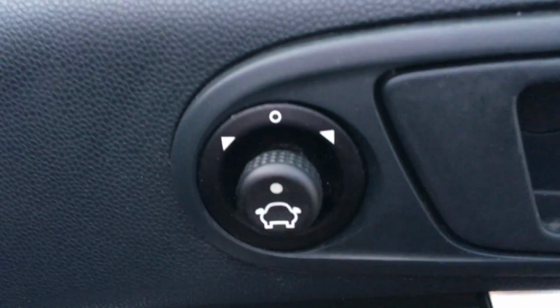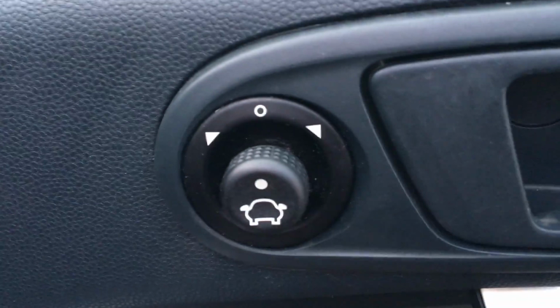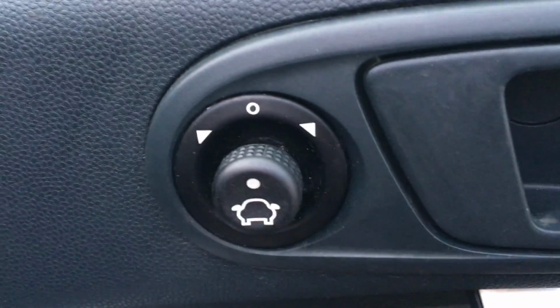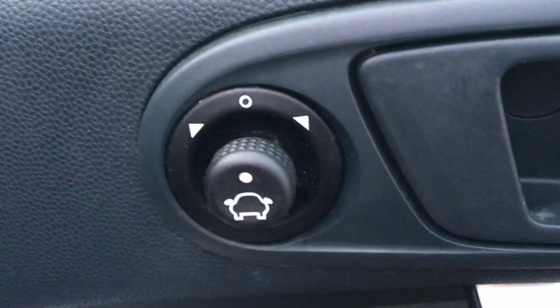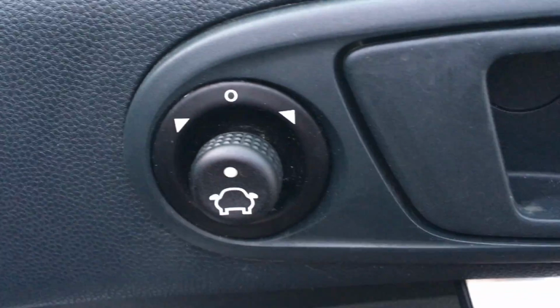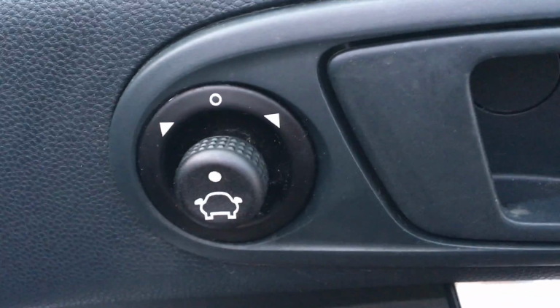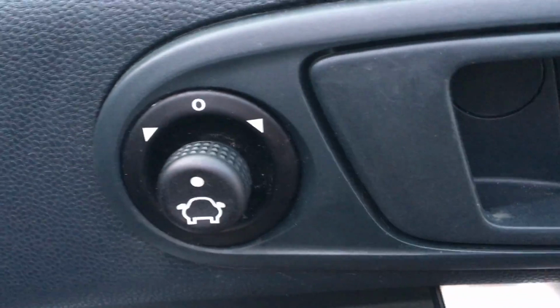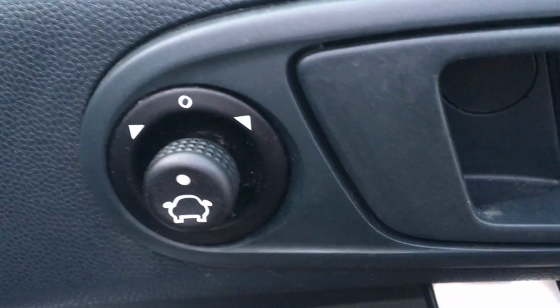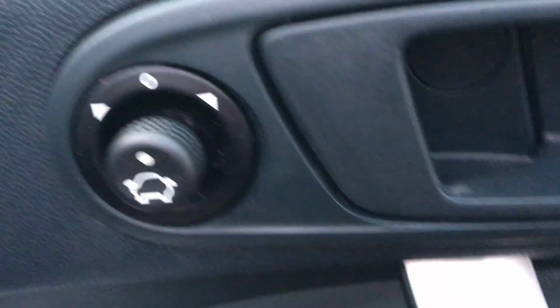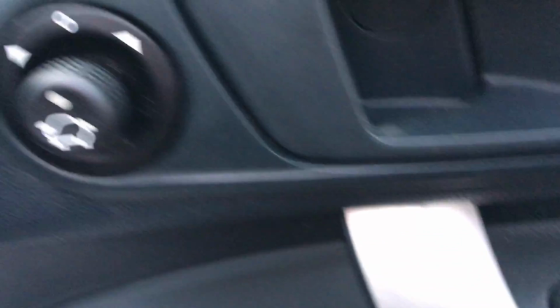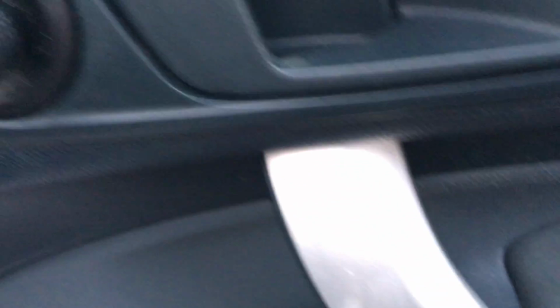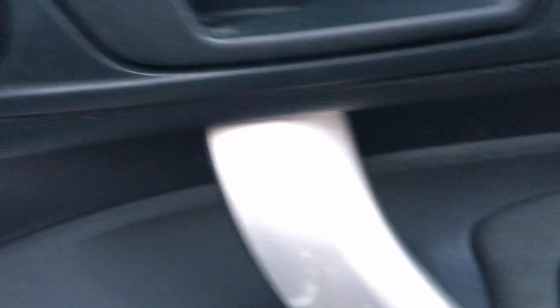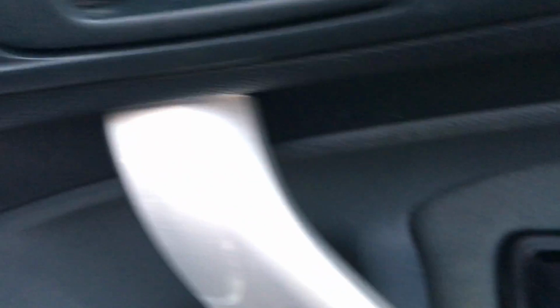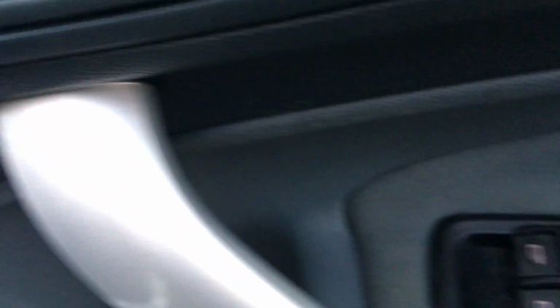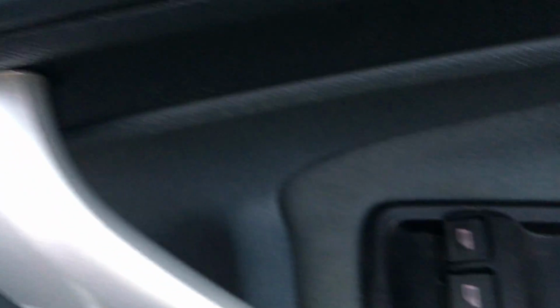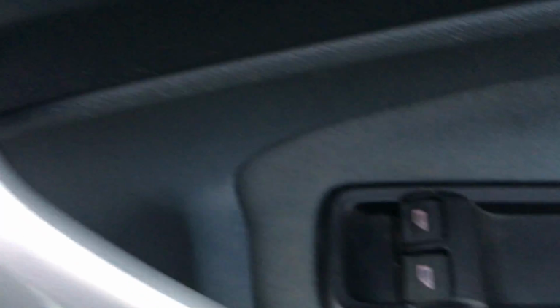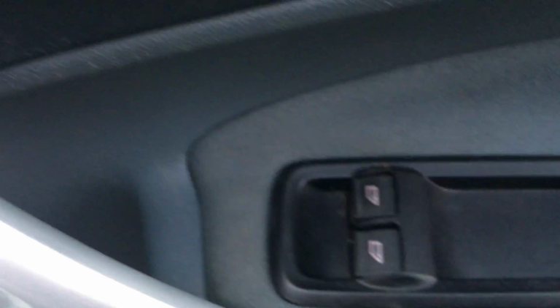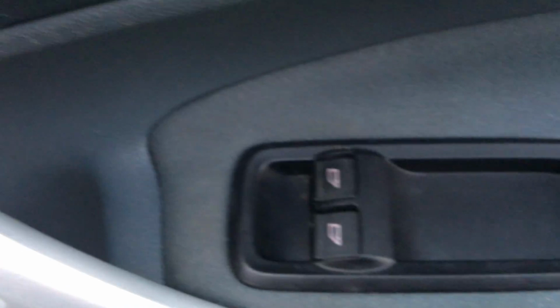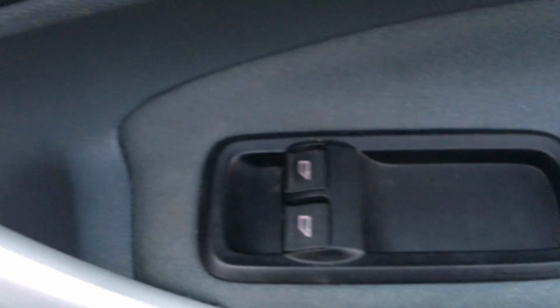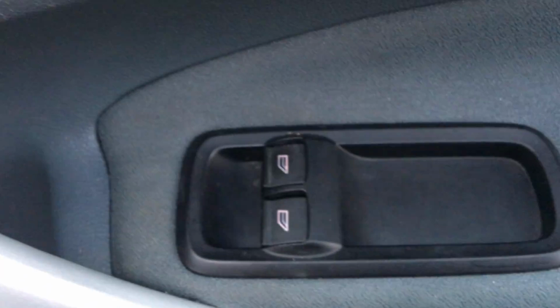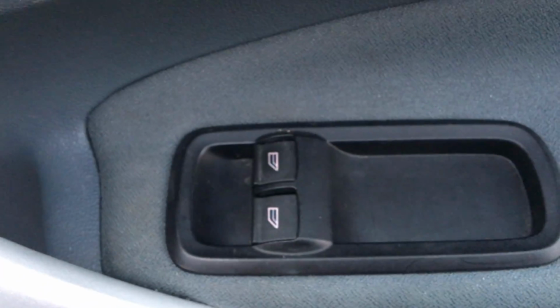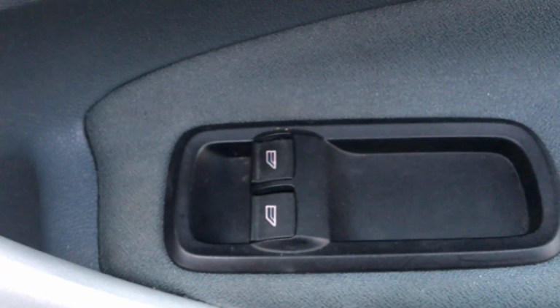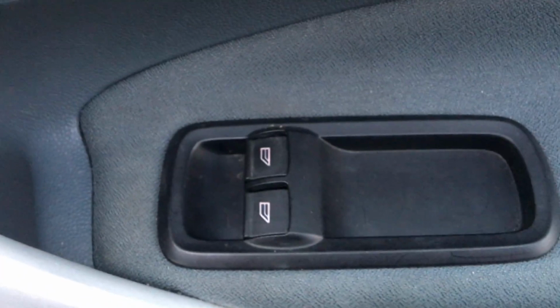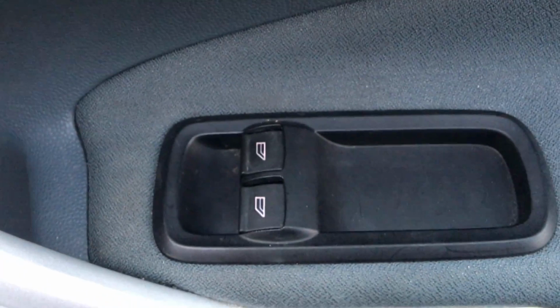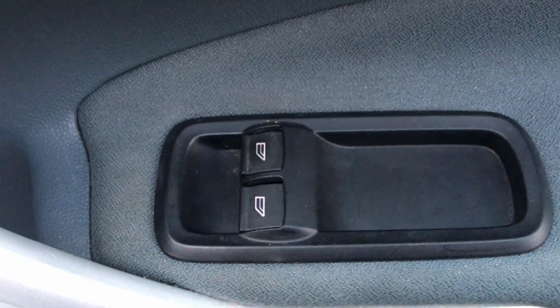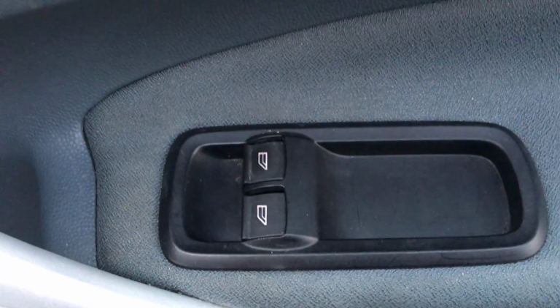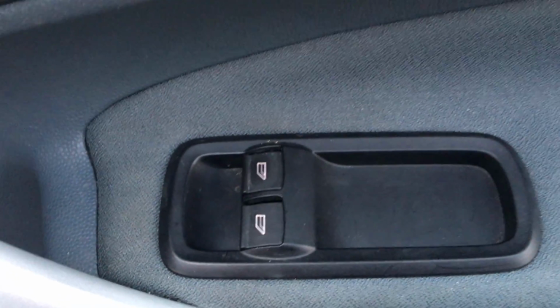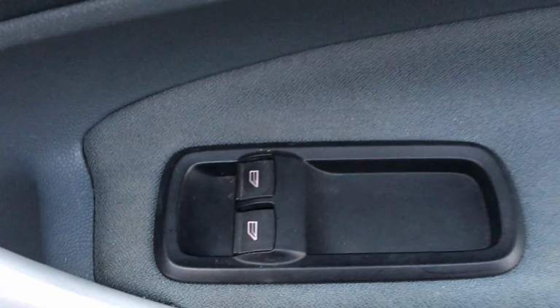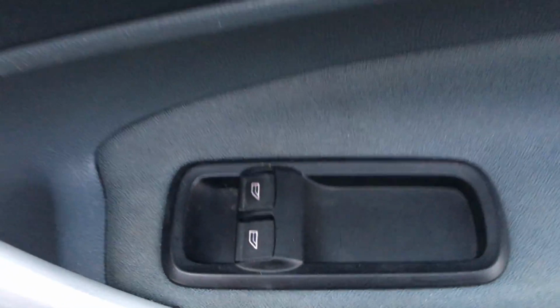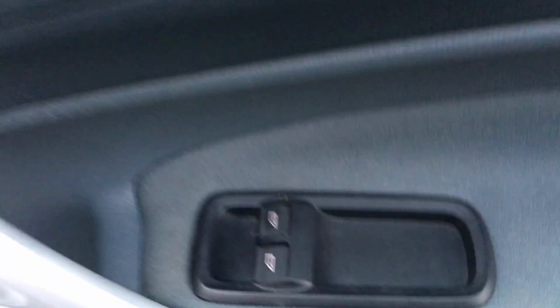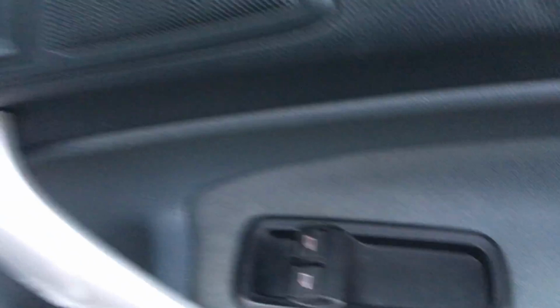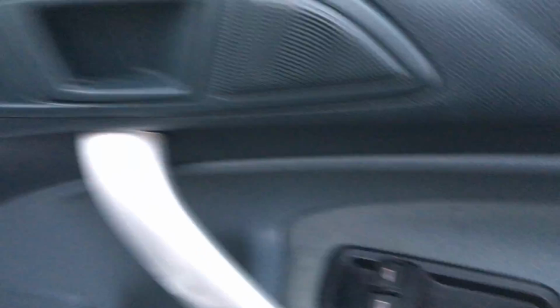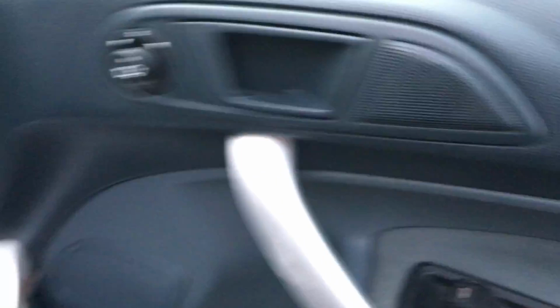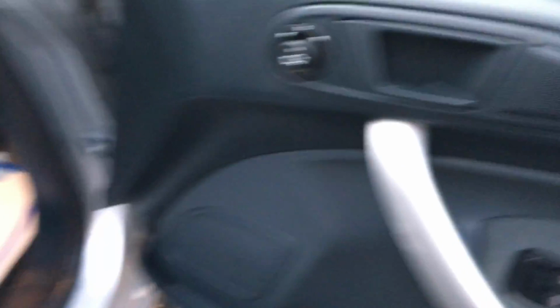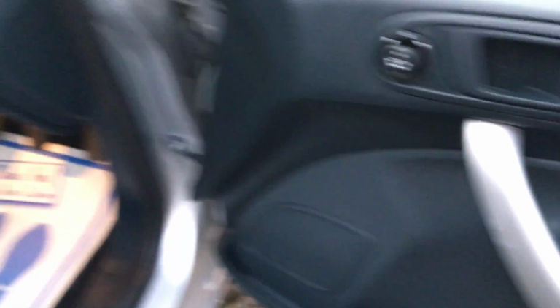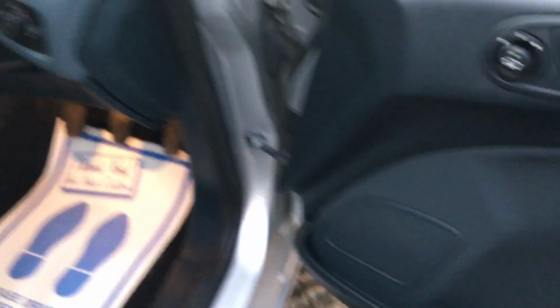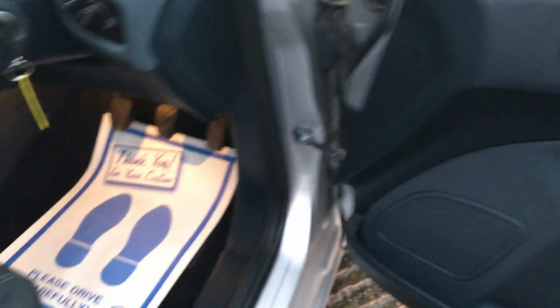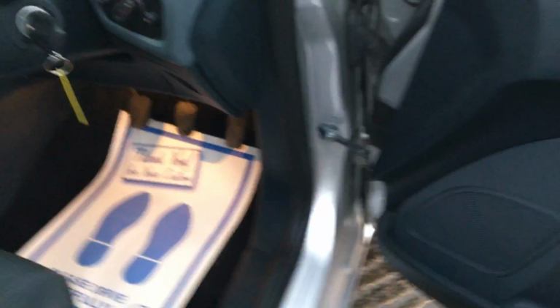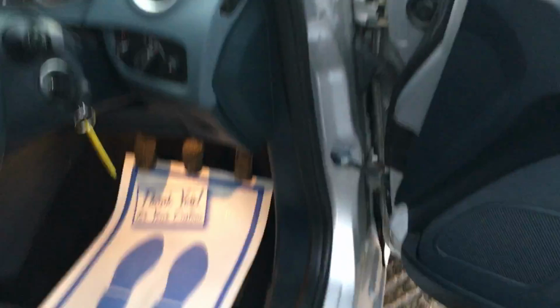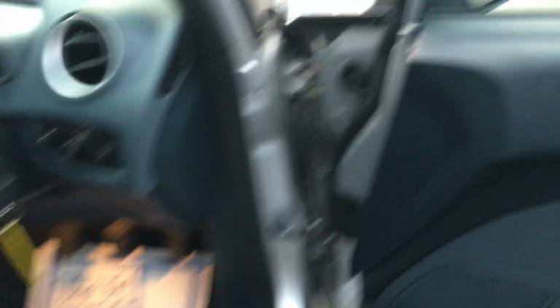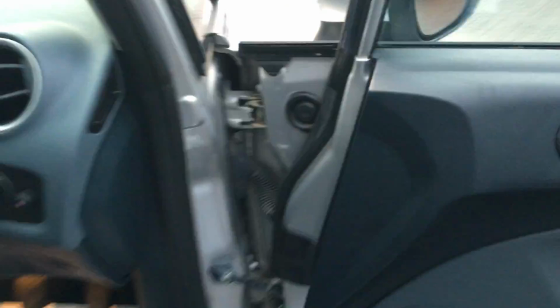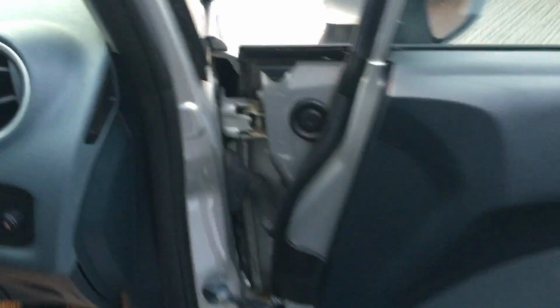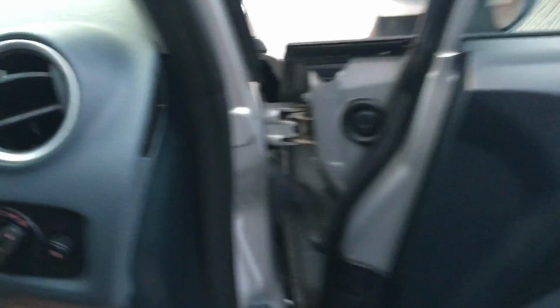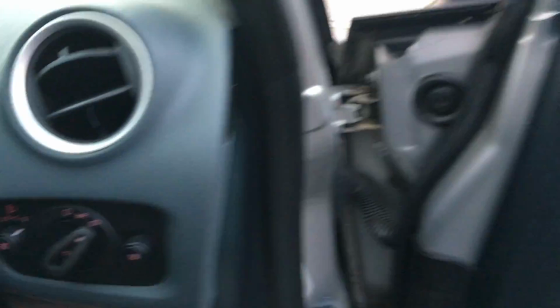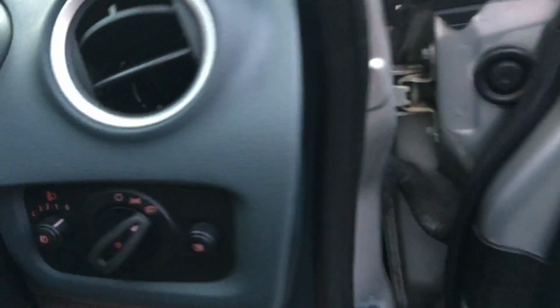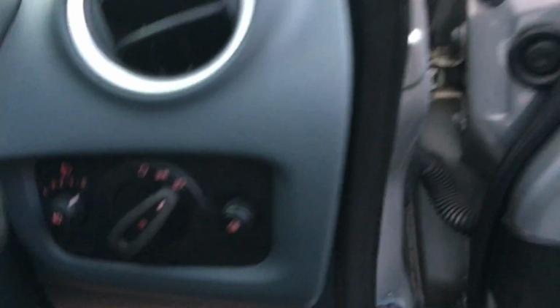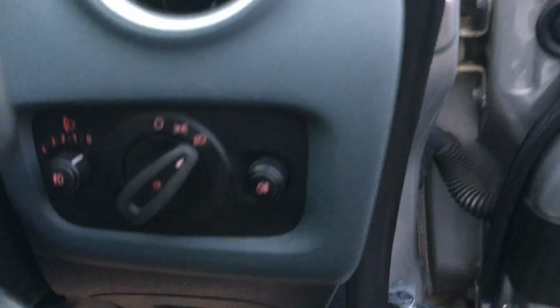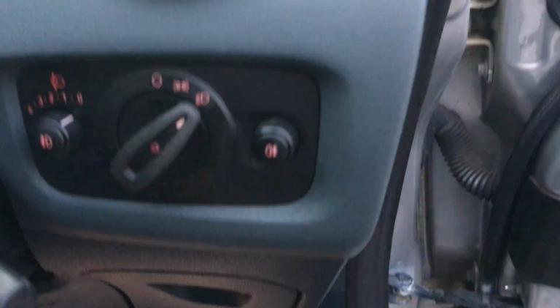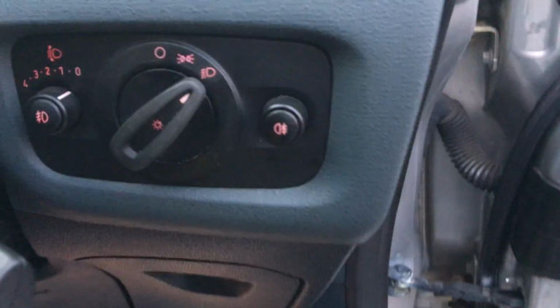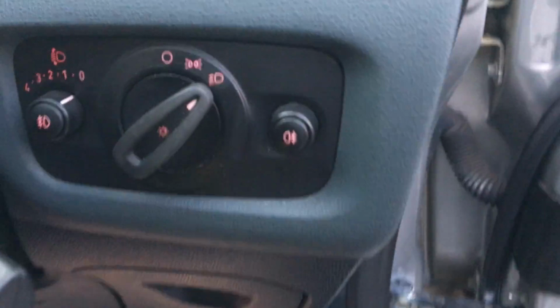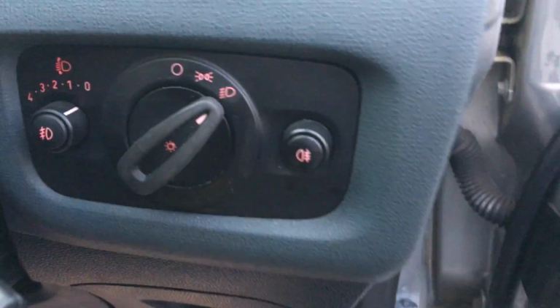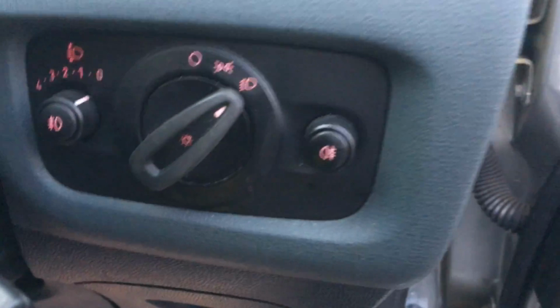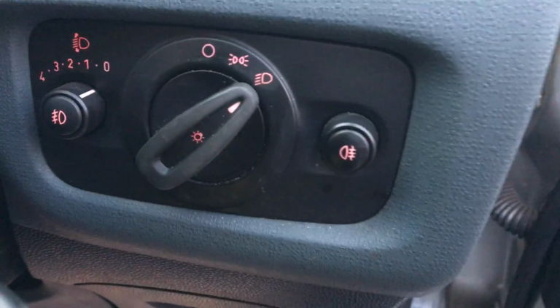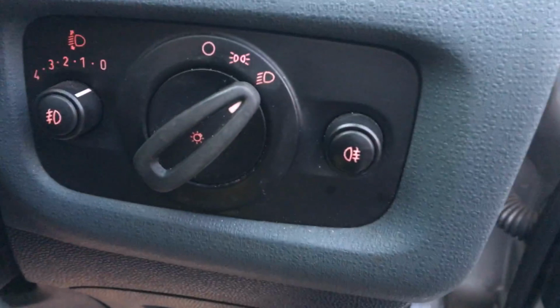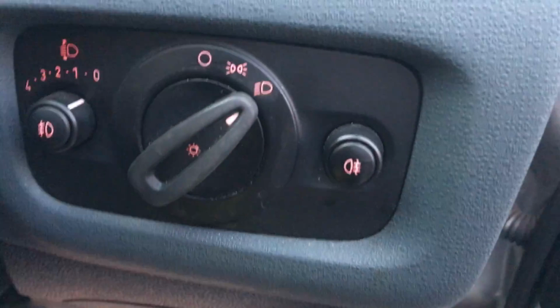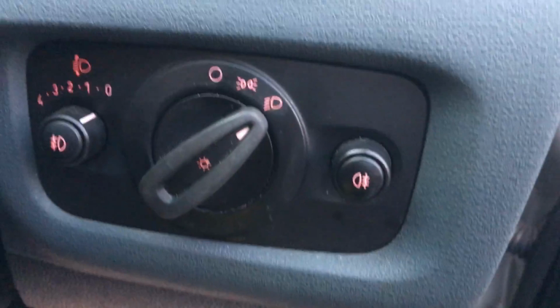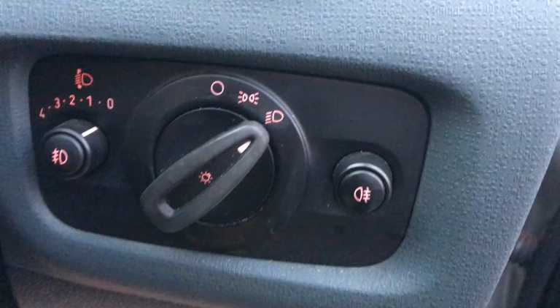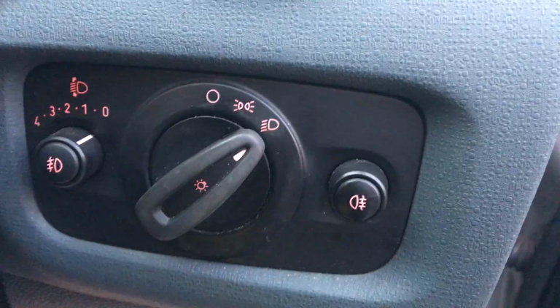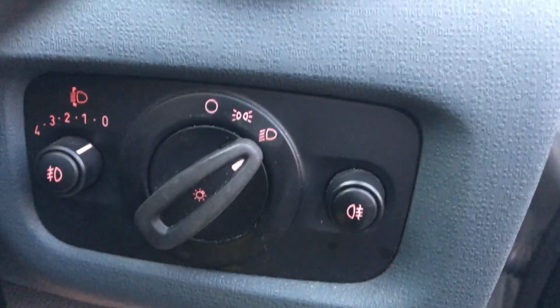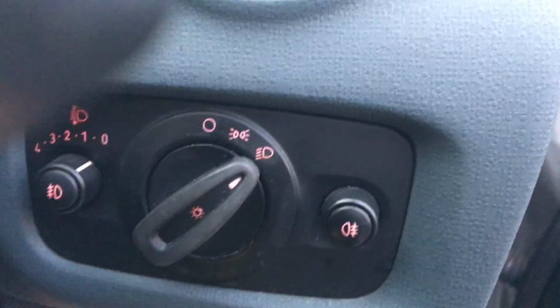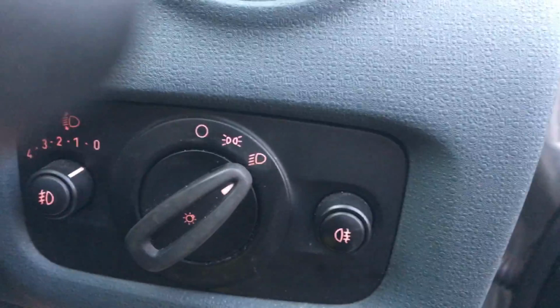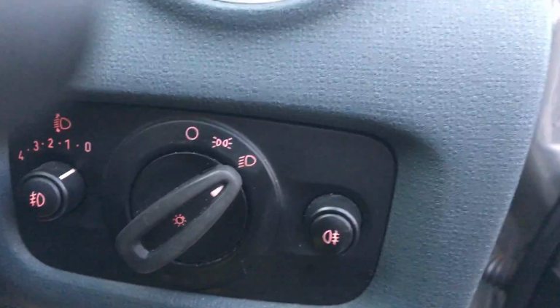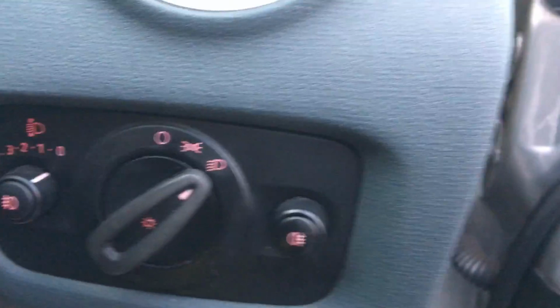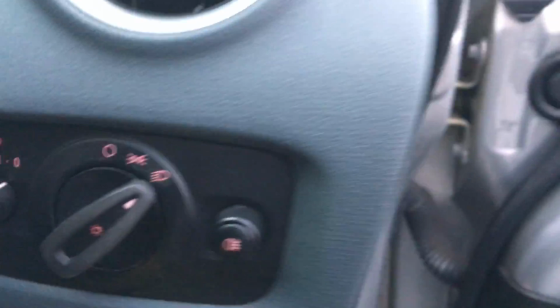Electric wind mirrors. Front electric windows. Front and rear fog lights.